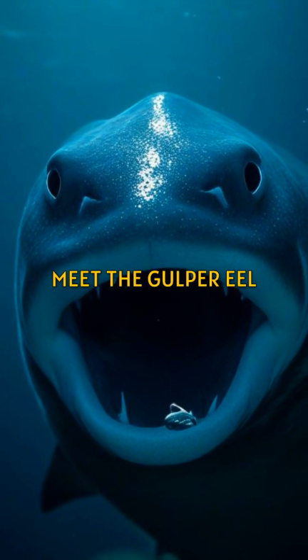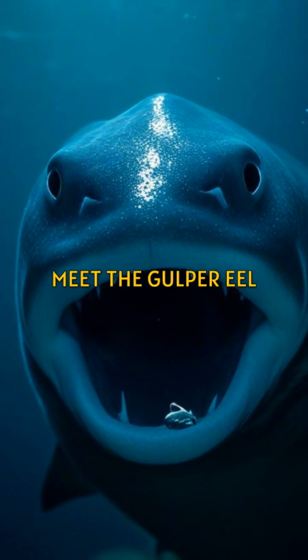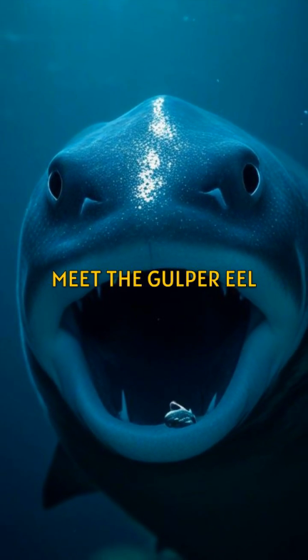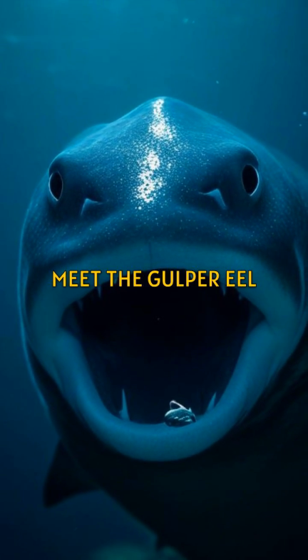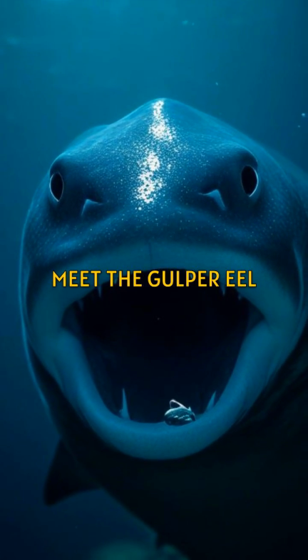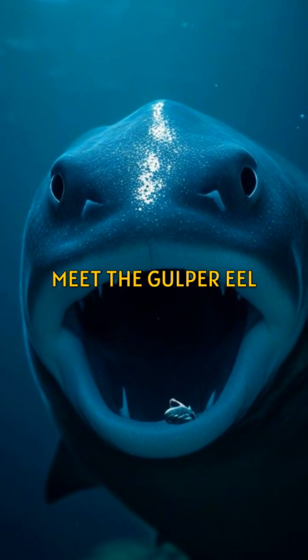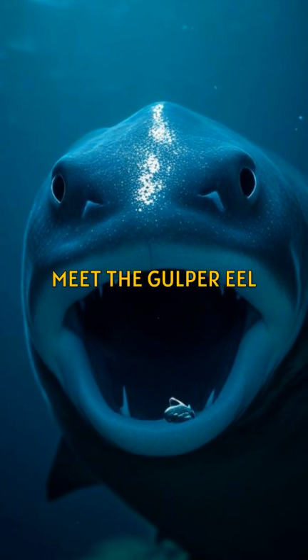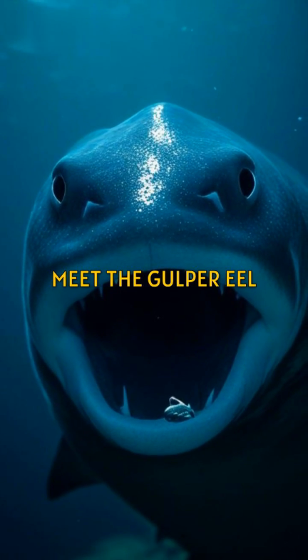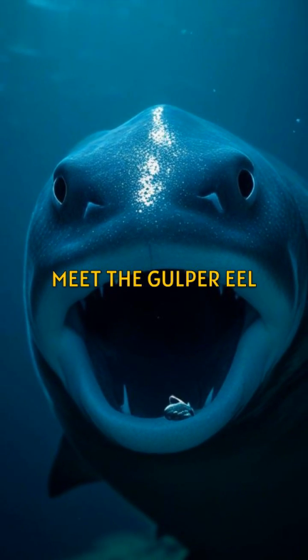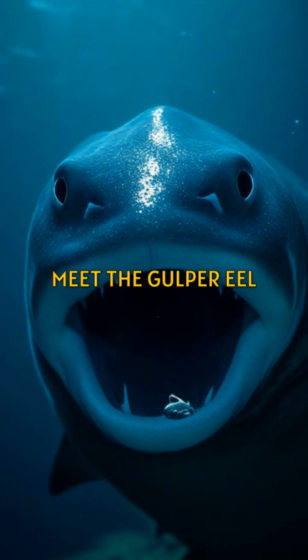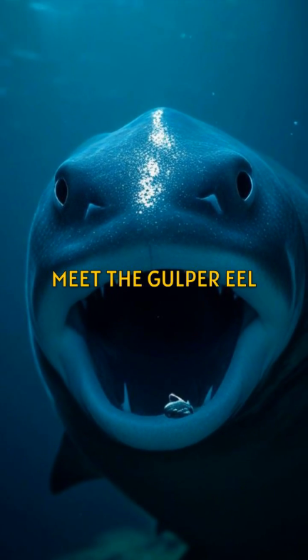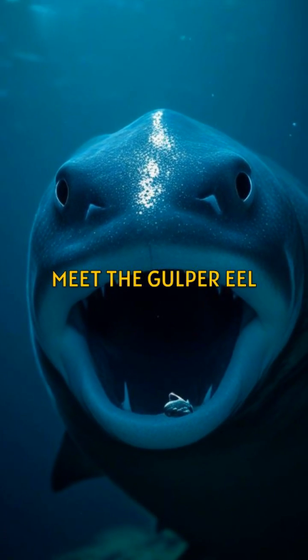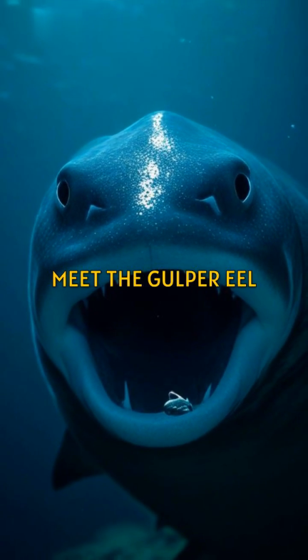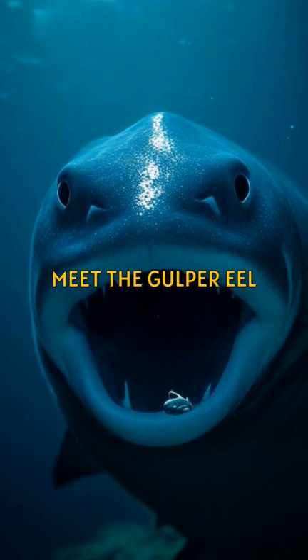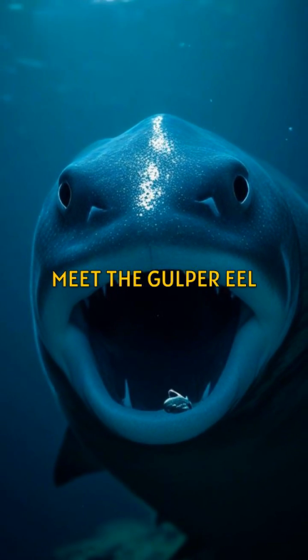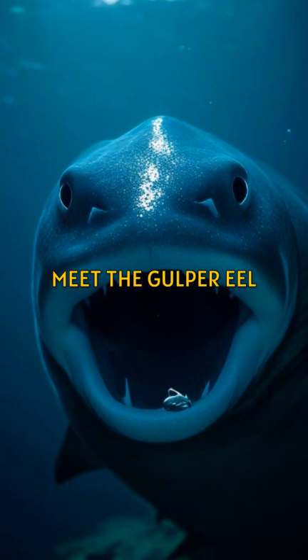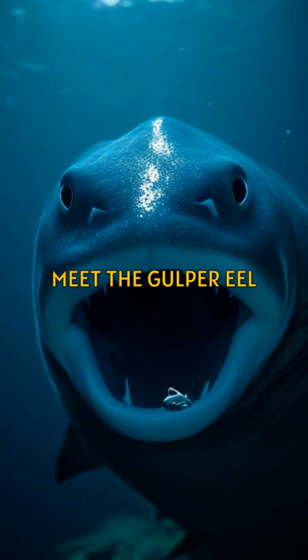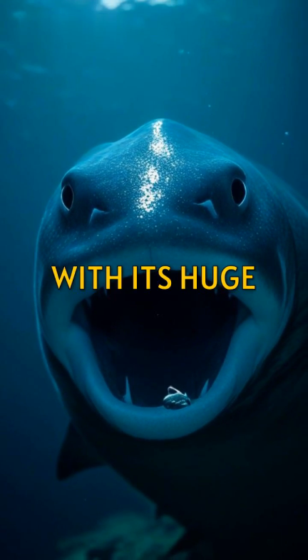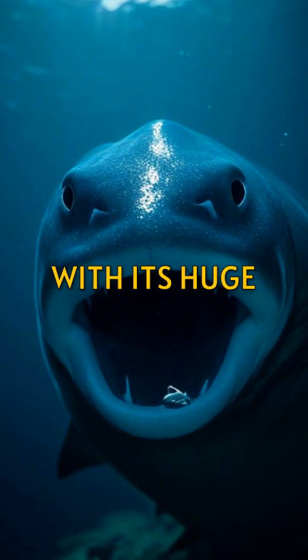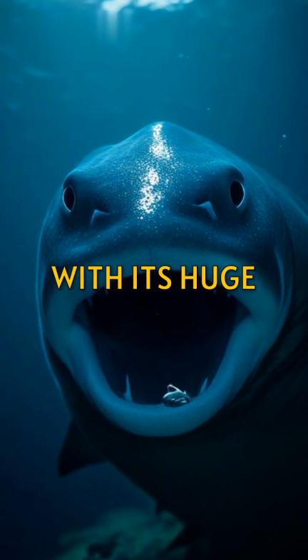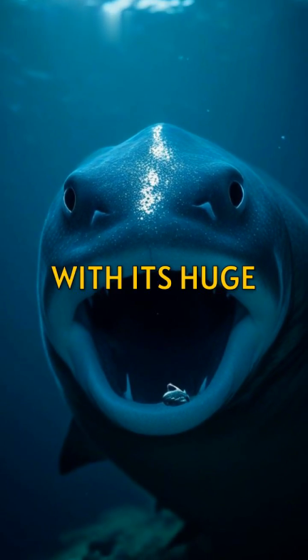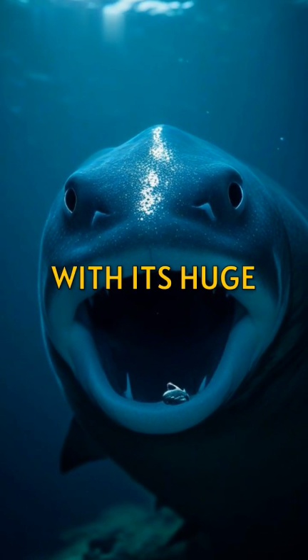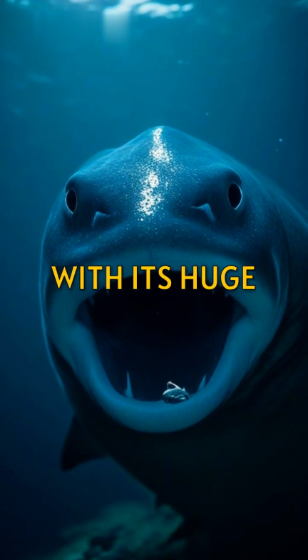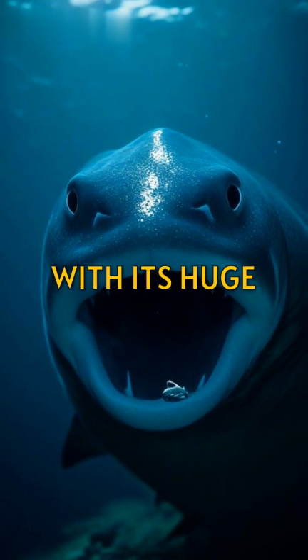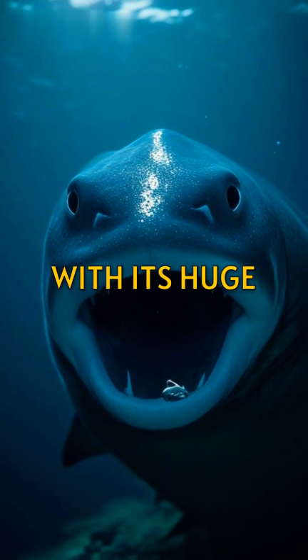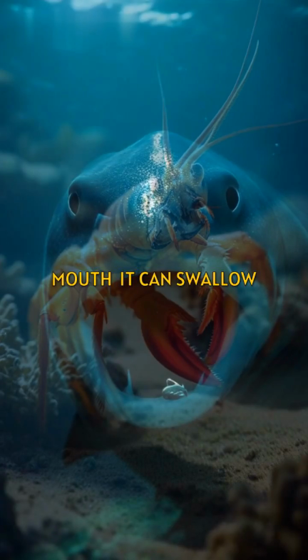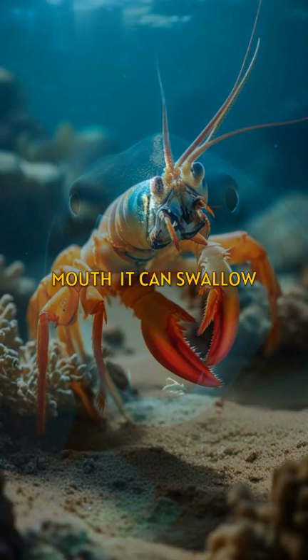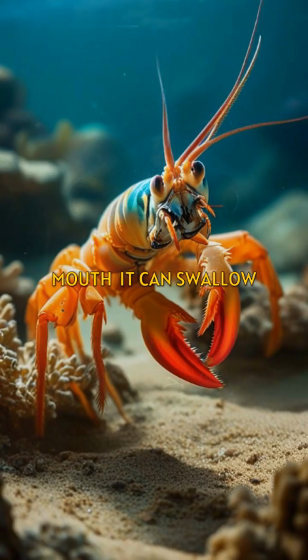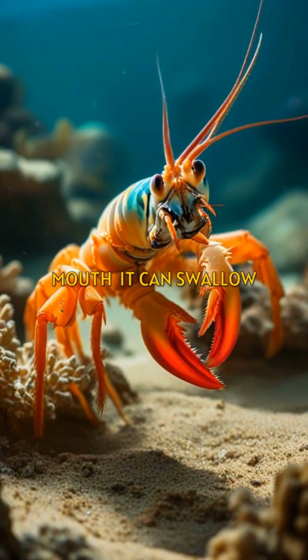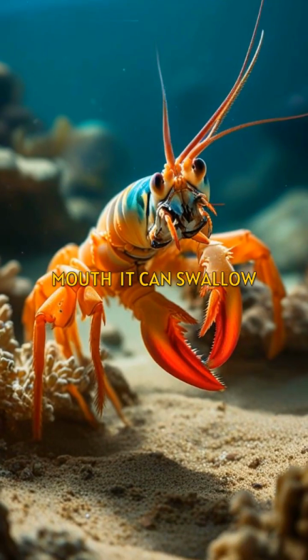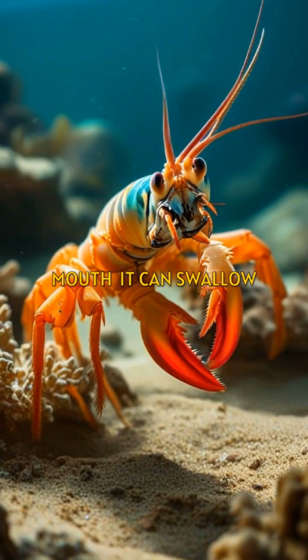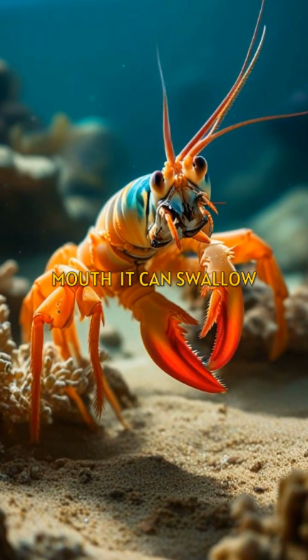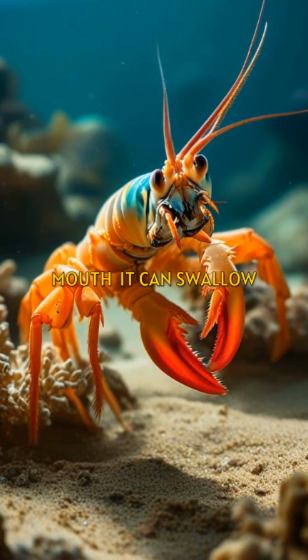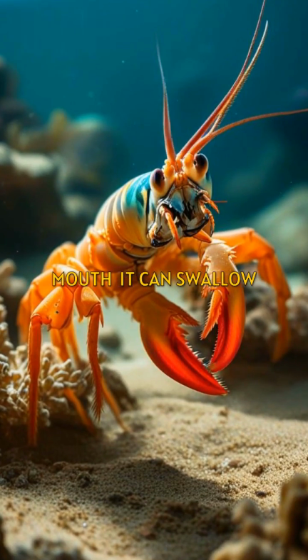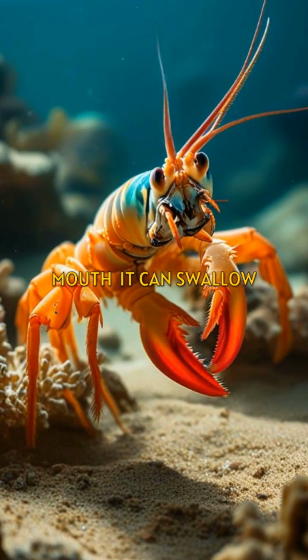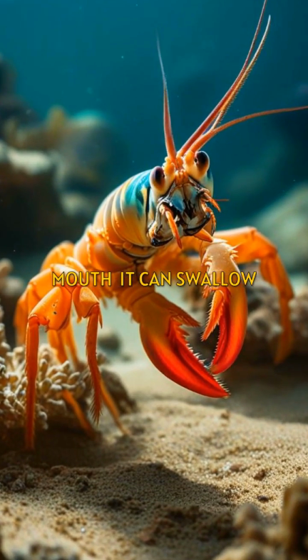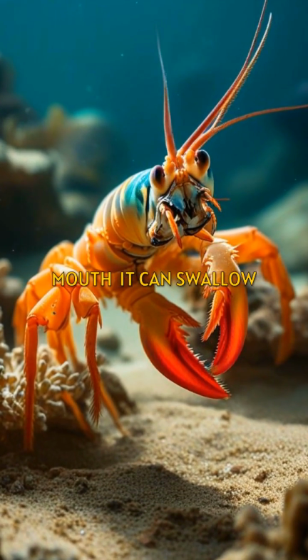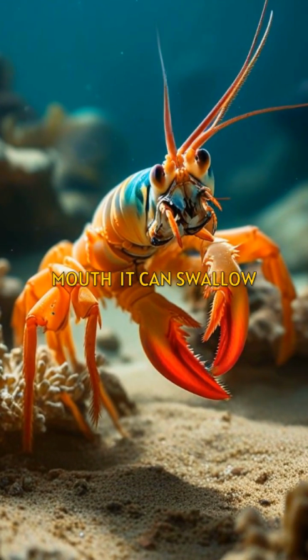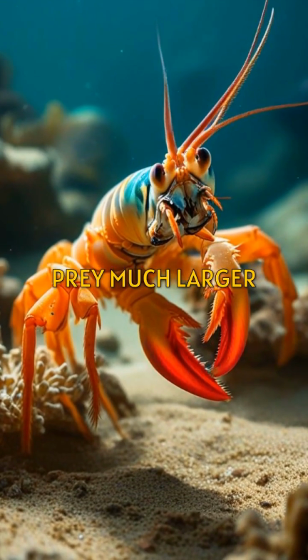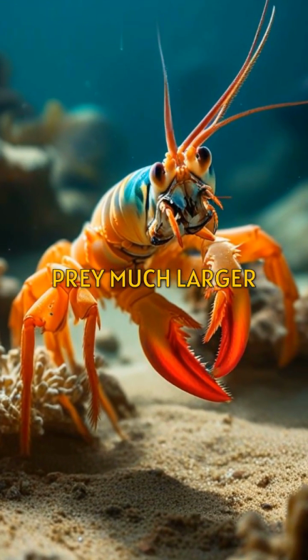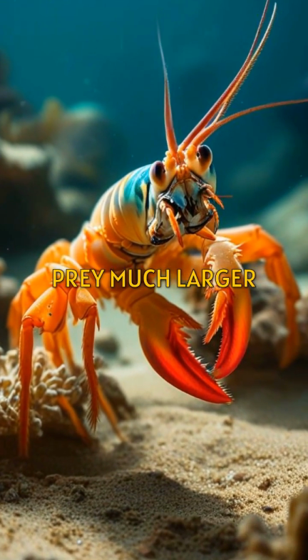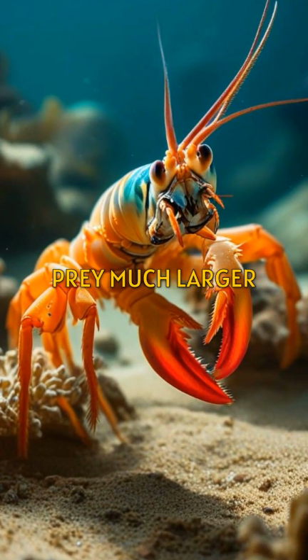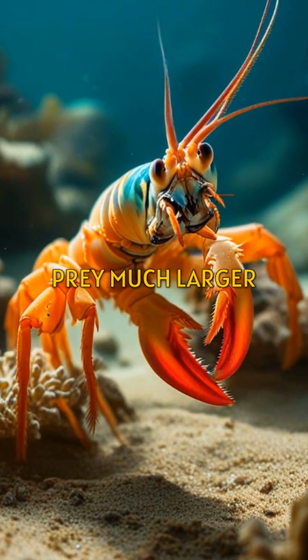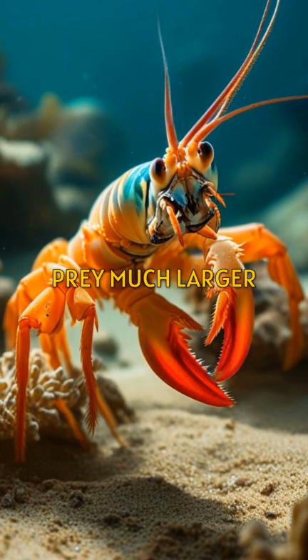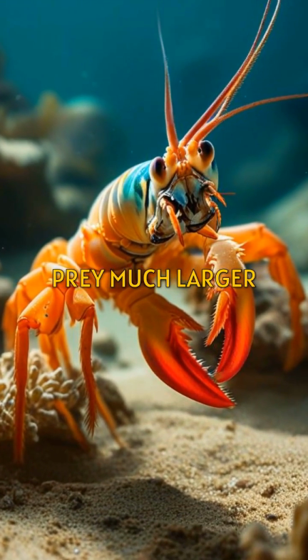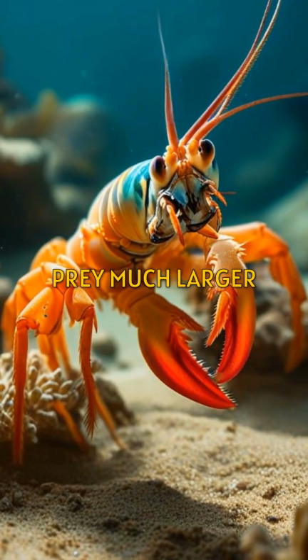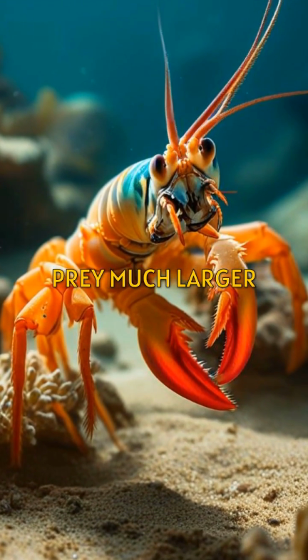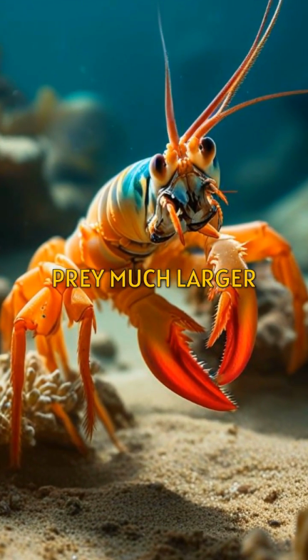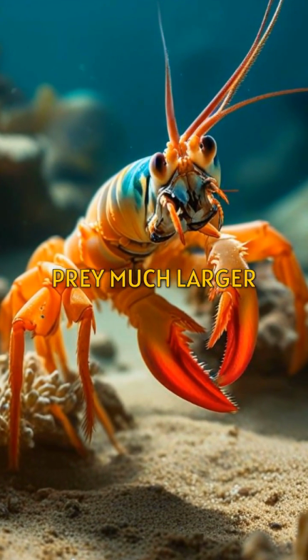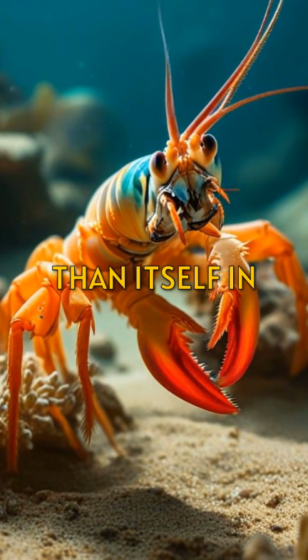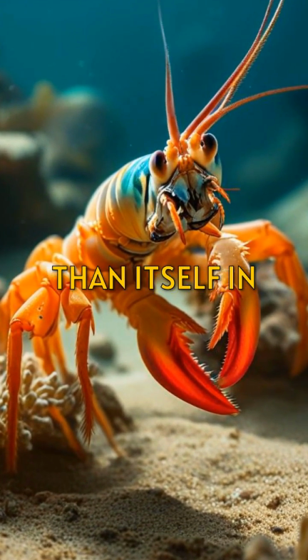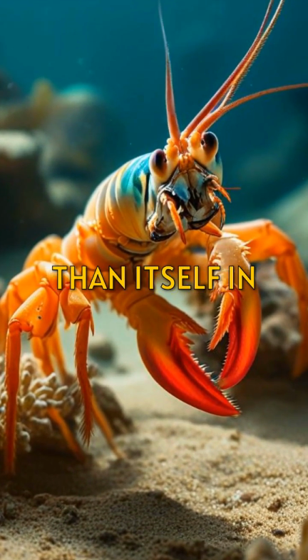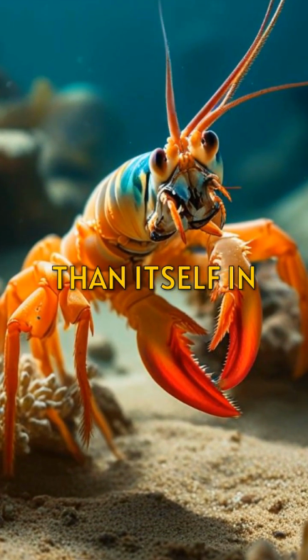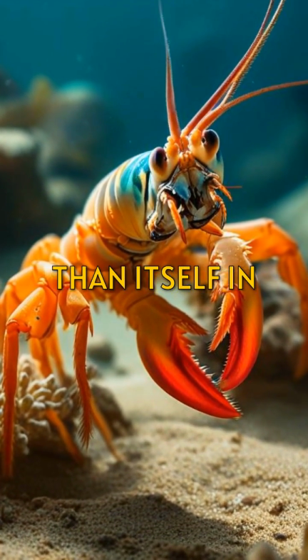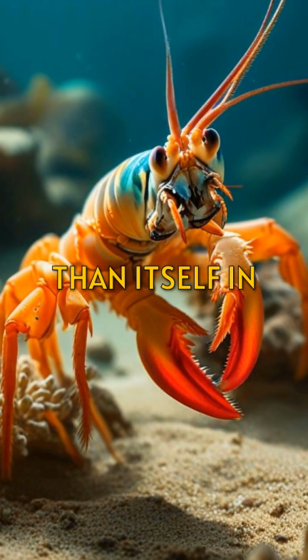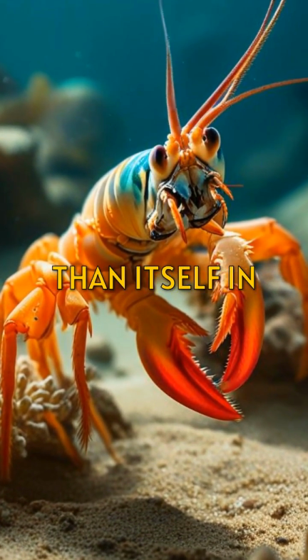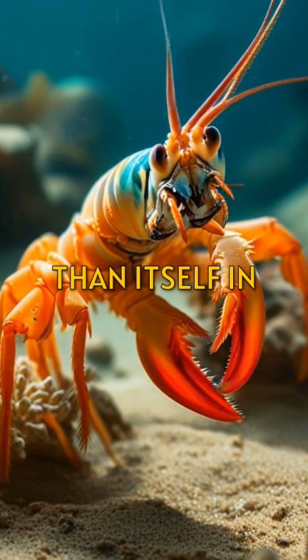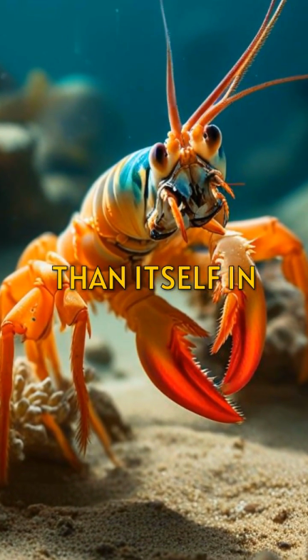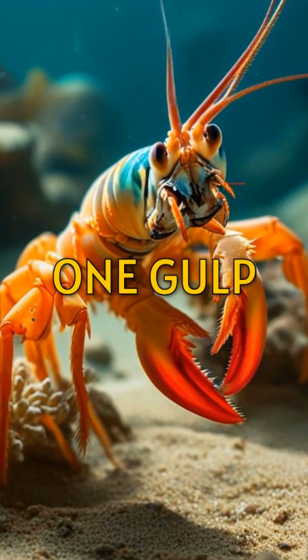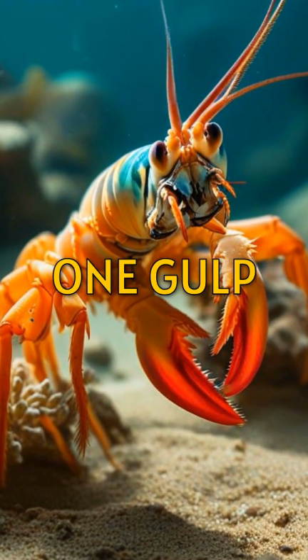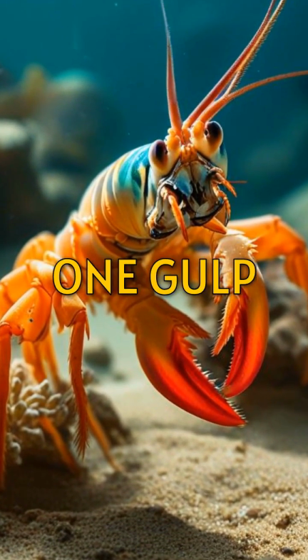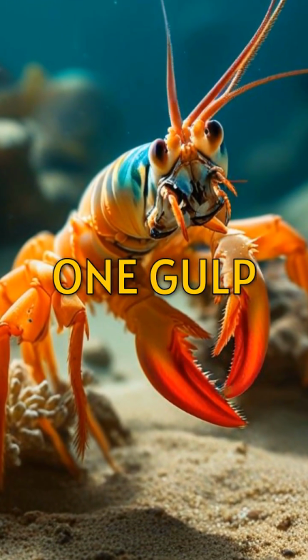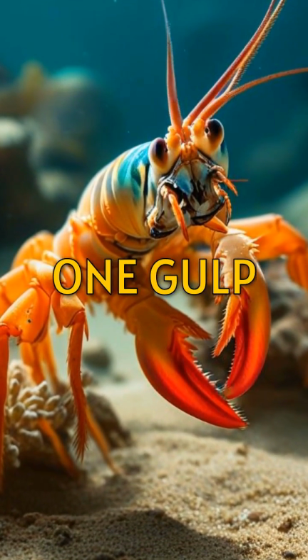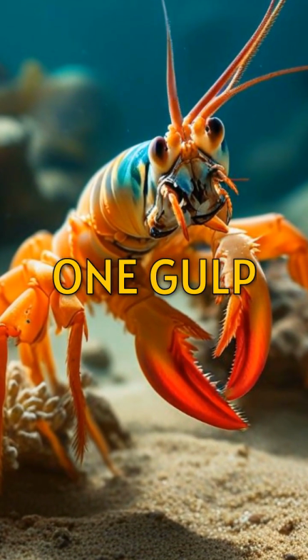Meet the gulper eel. With its huge mouth, it can swallow prey much larger than itself in one gulp.